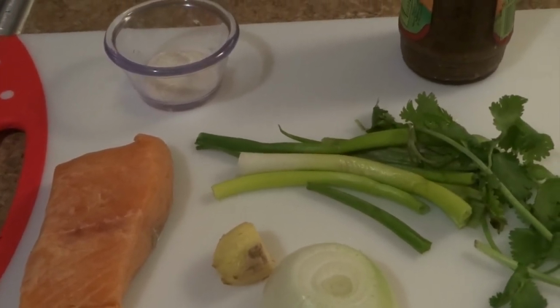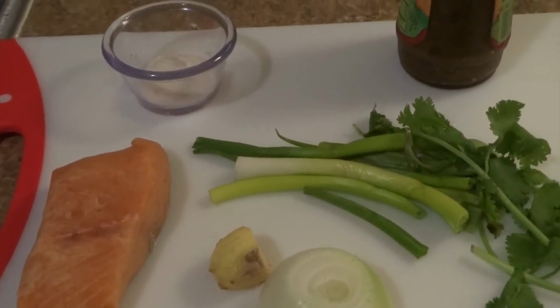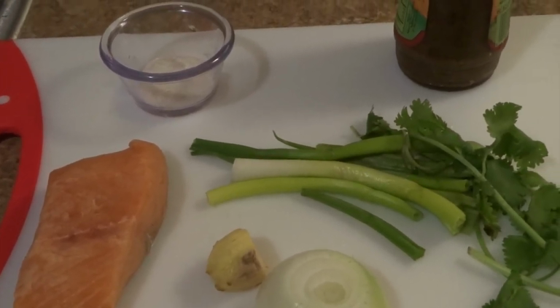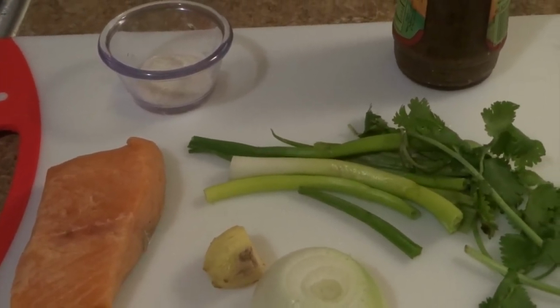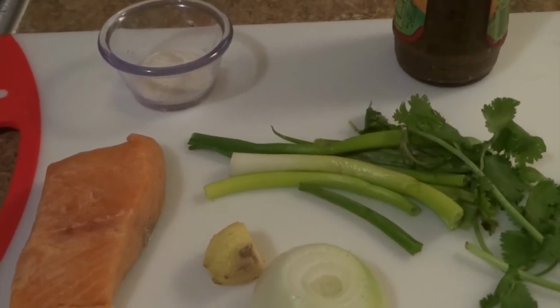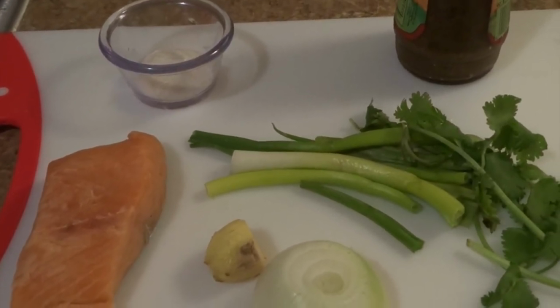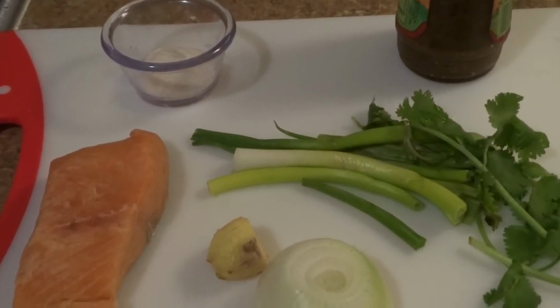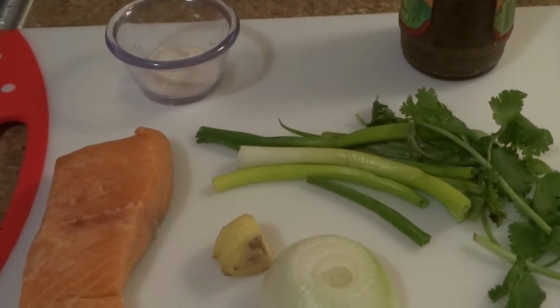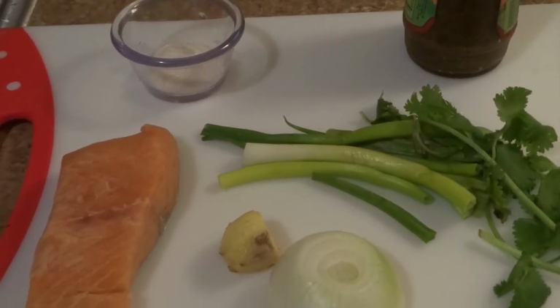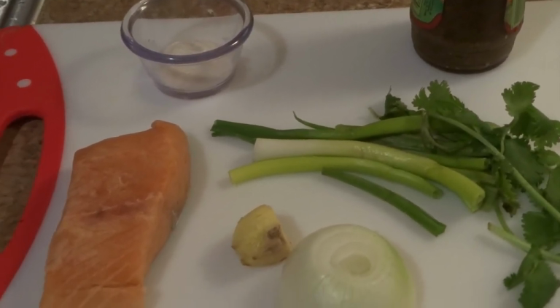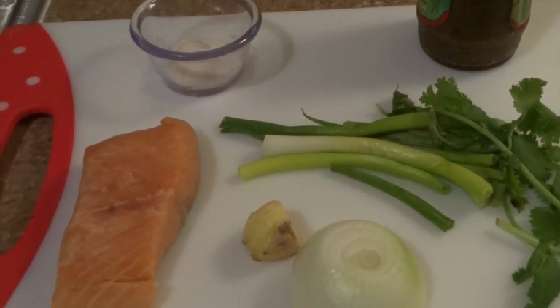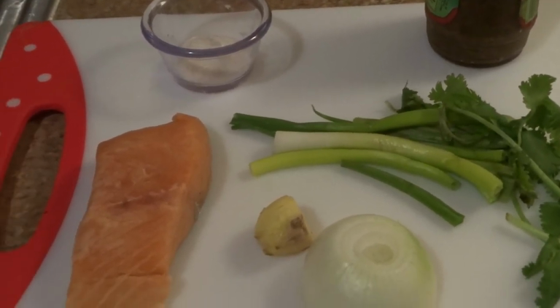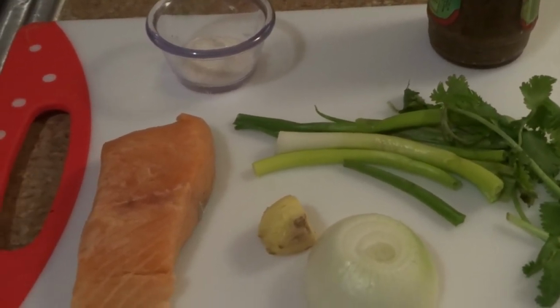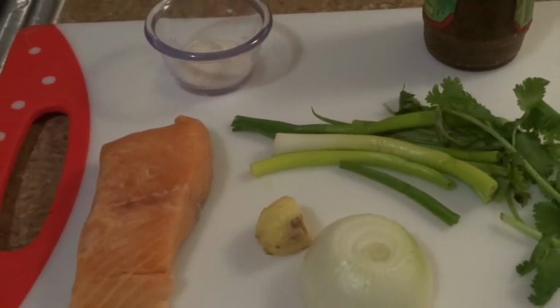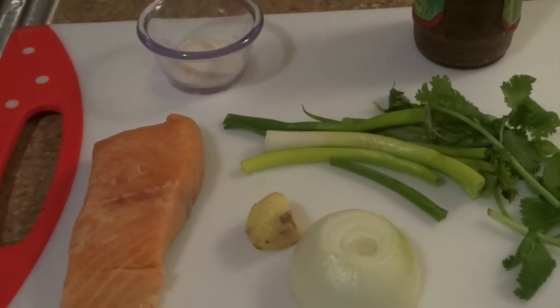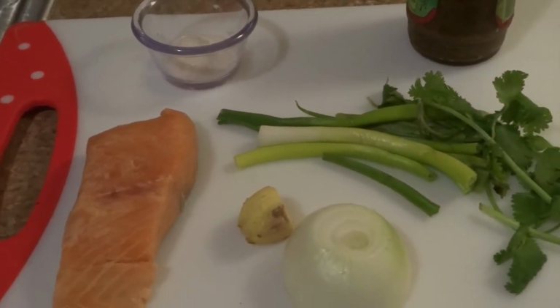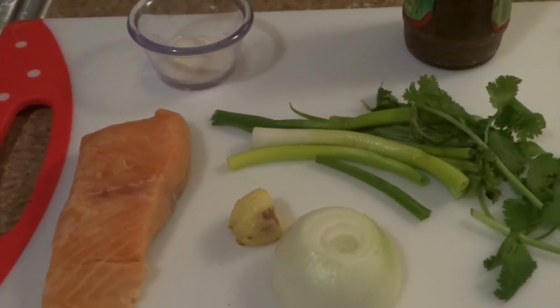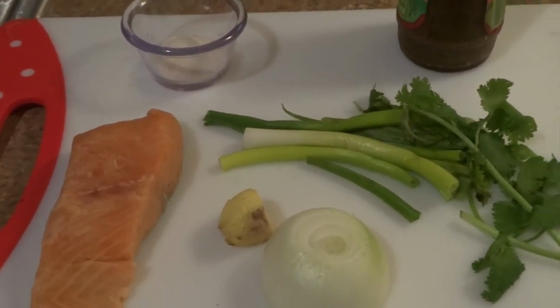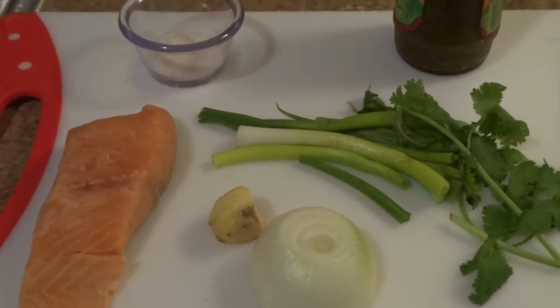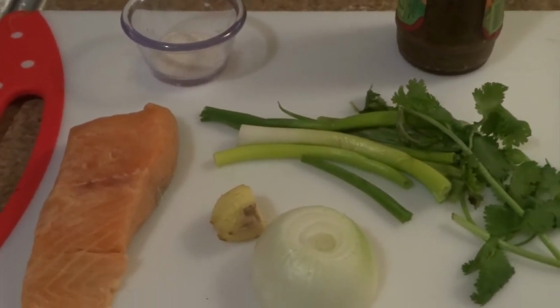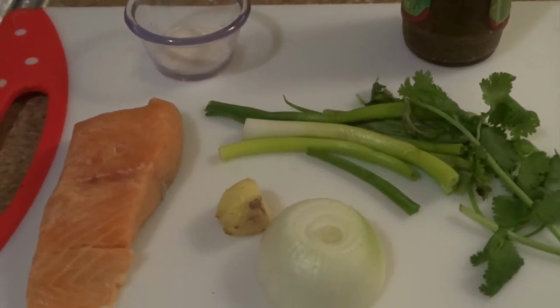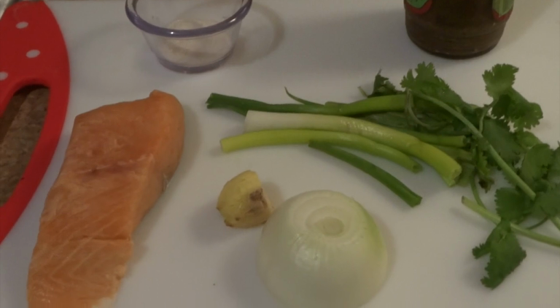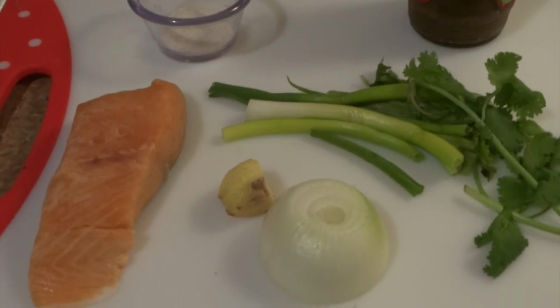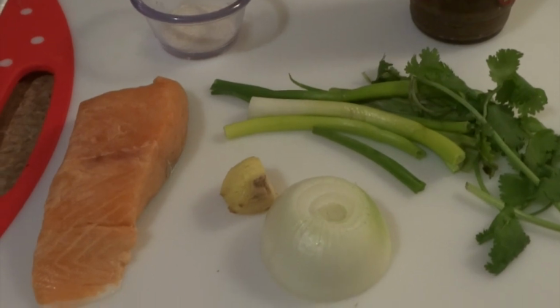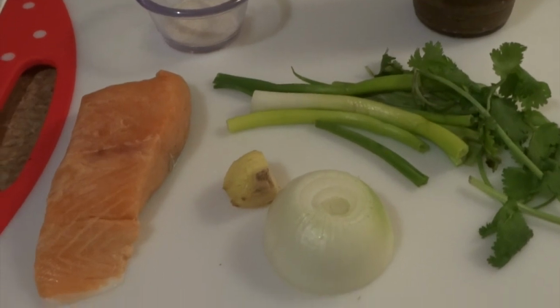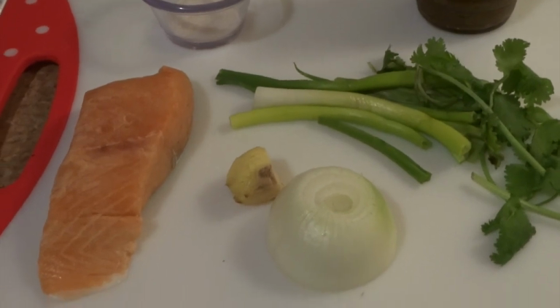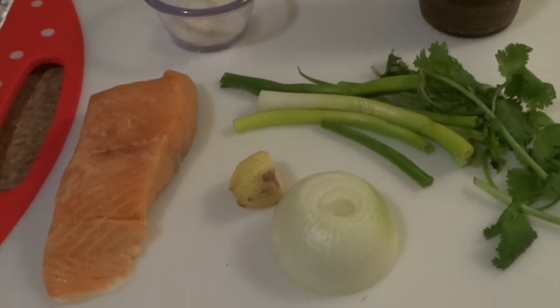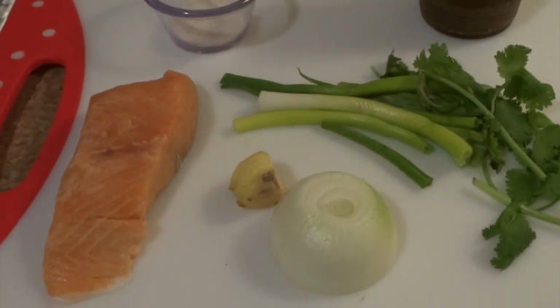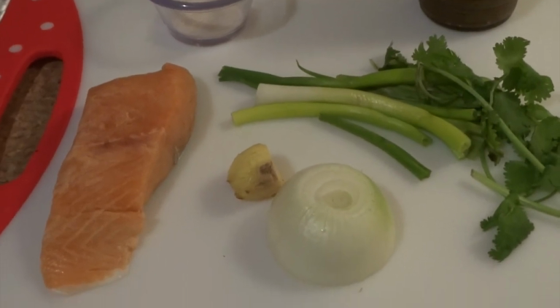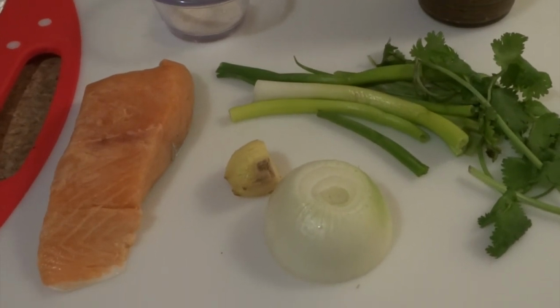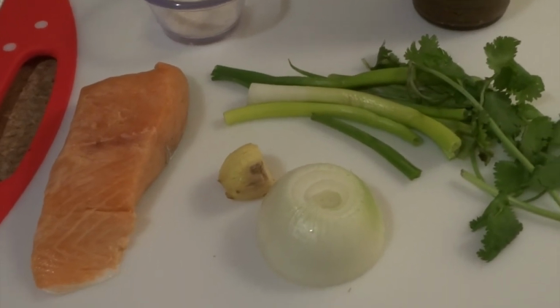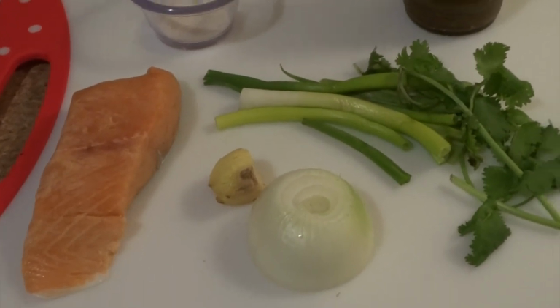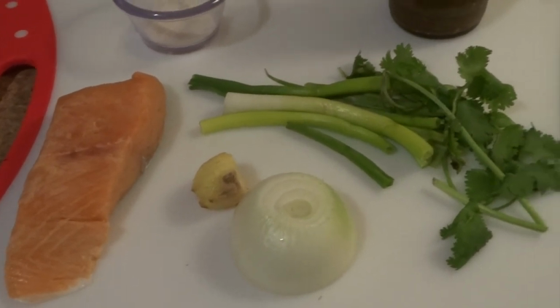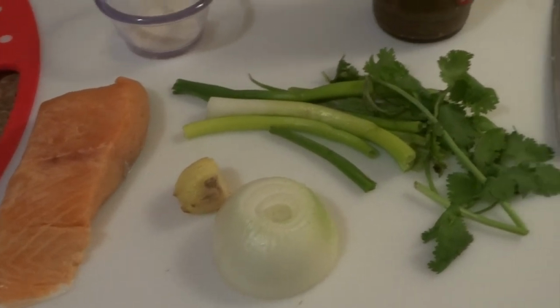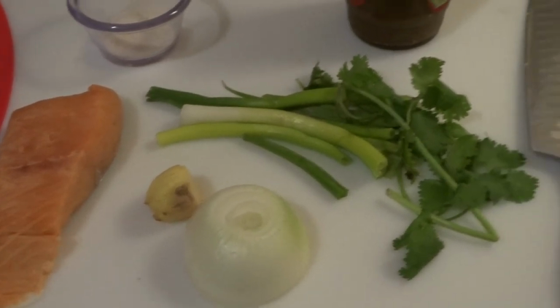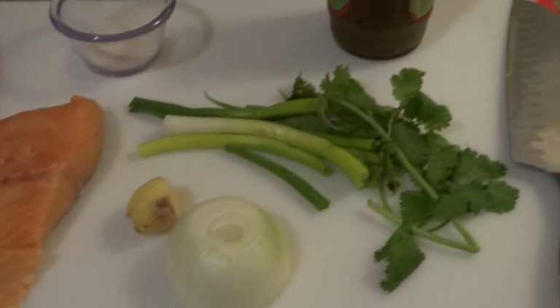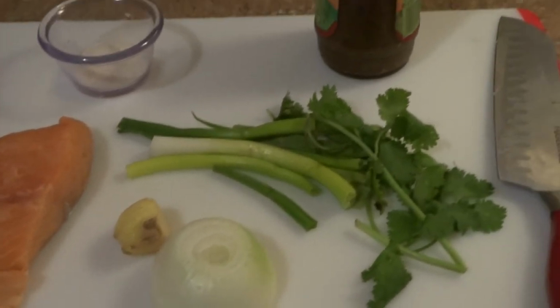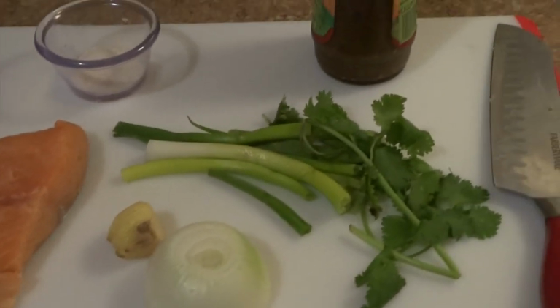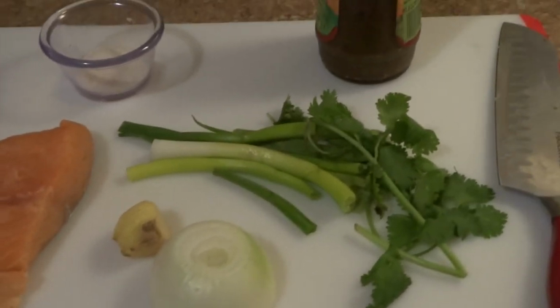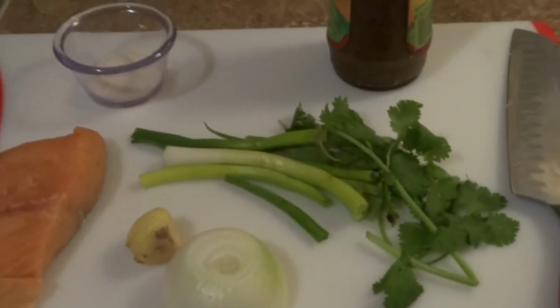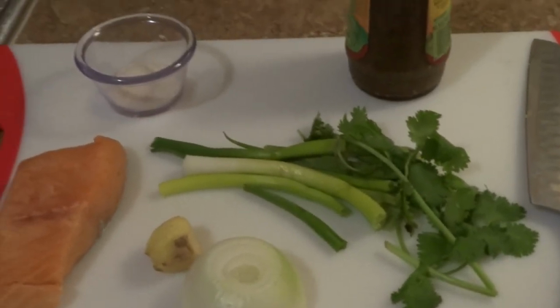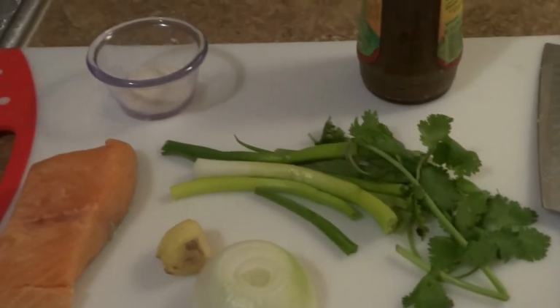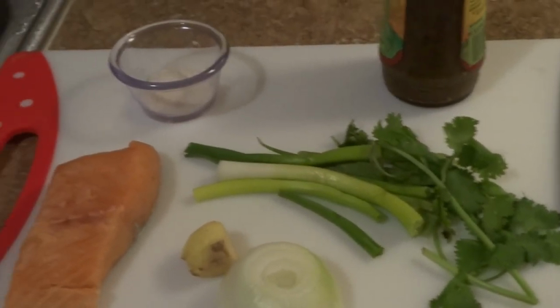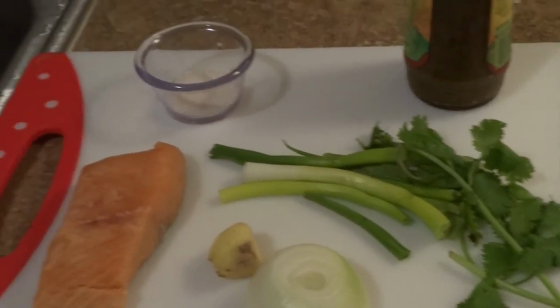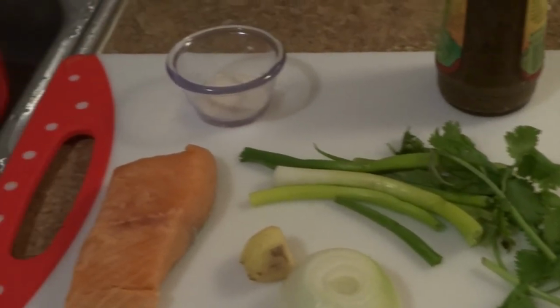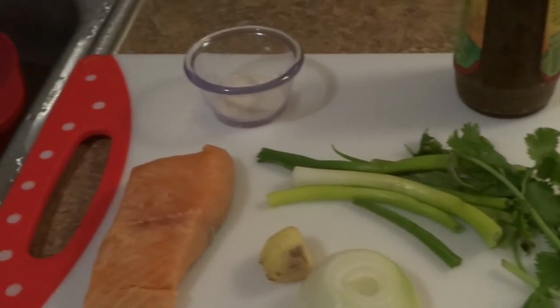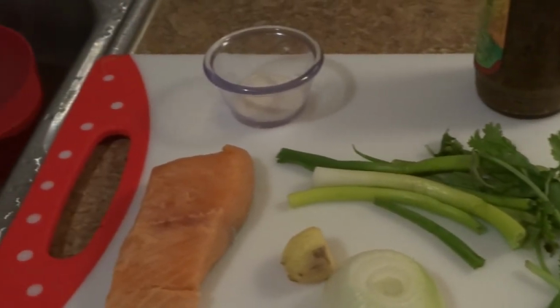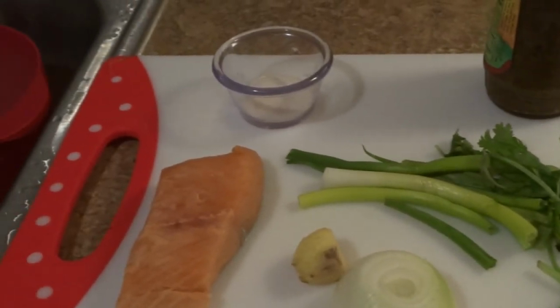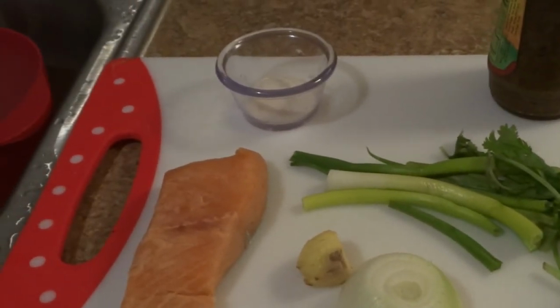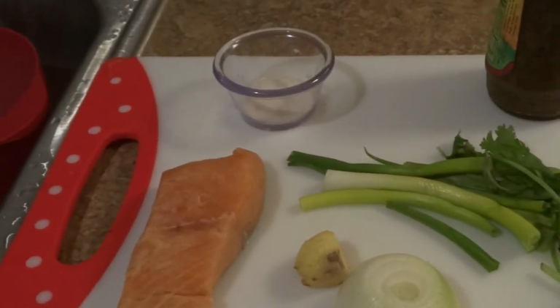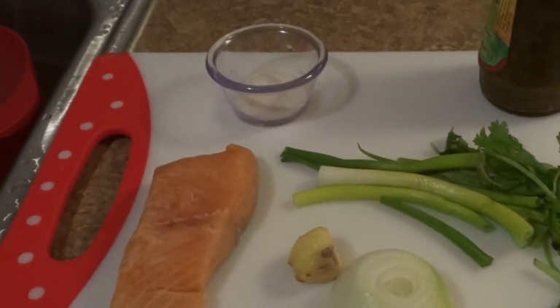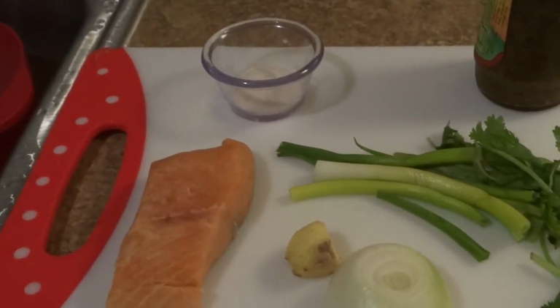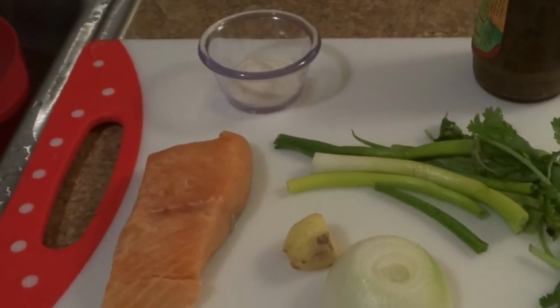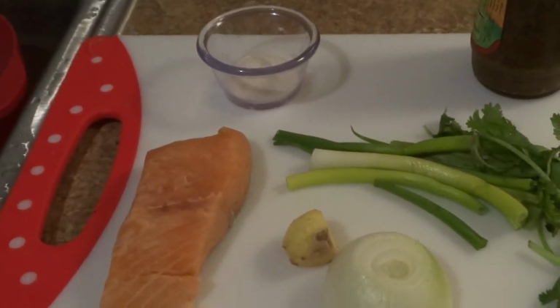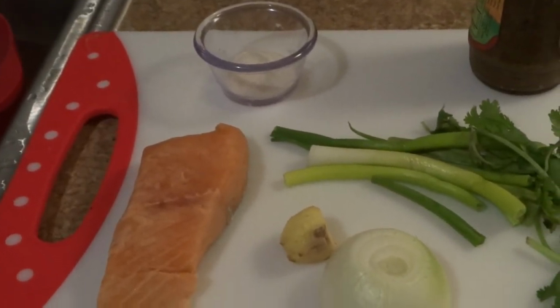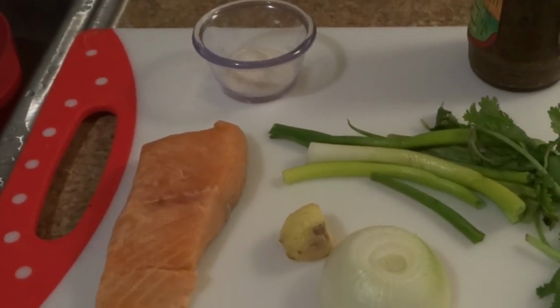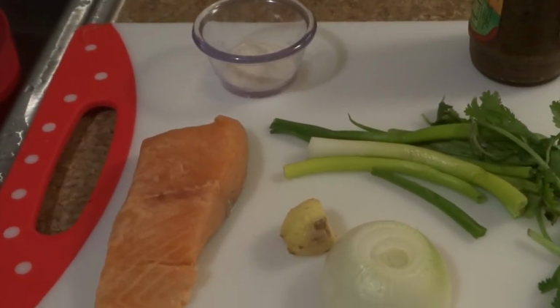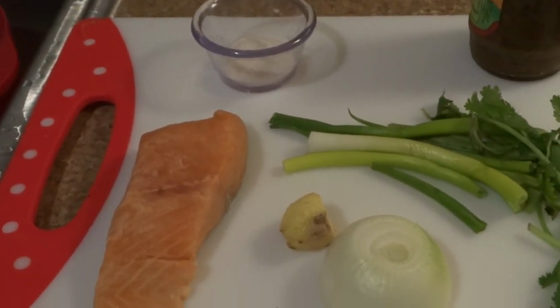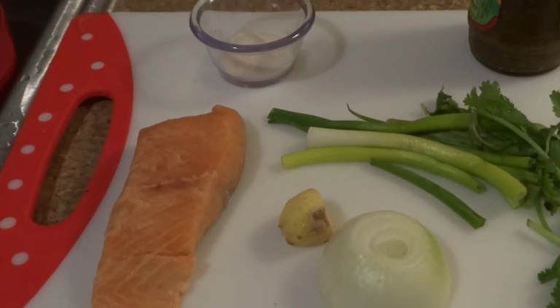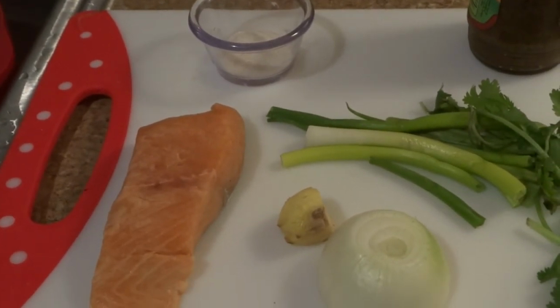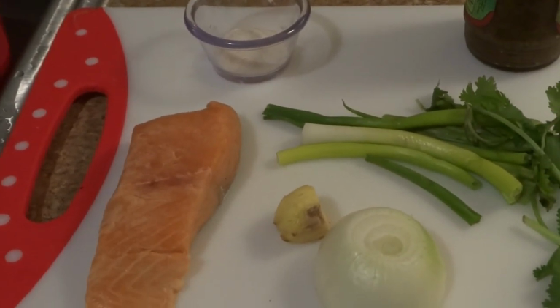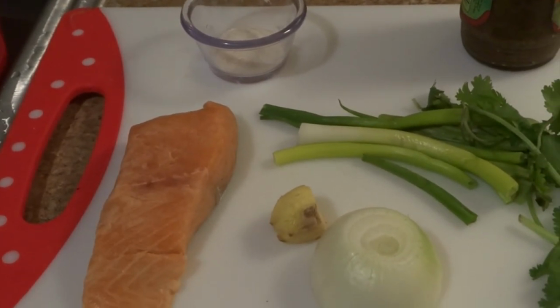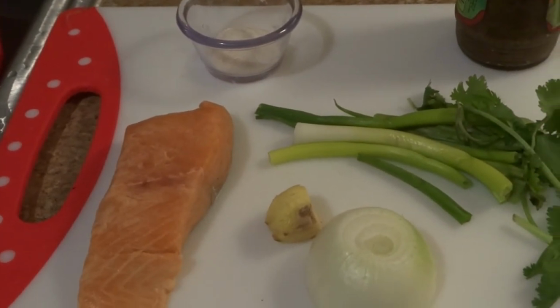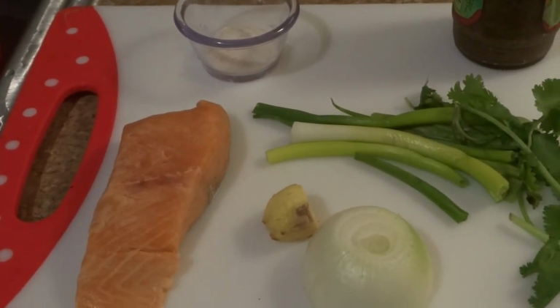The ingredients that we're going to need are salmon, ginger, onions, scallions, cilantro, salt and garlic, and jerk seasoning.